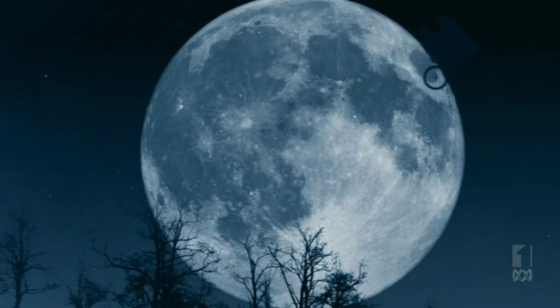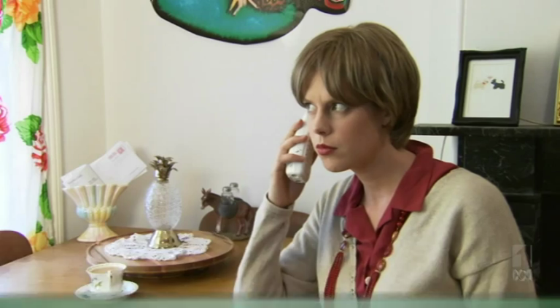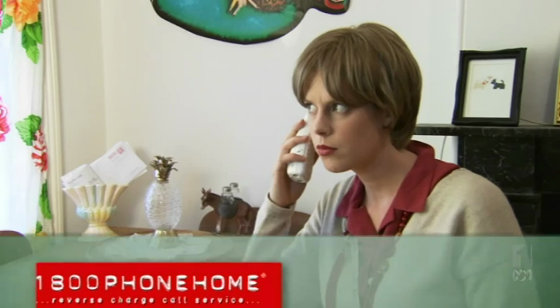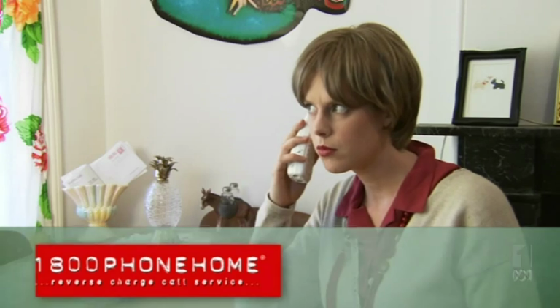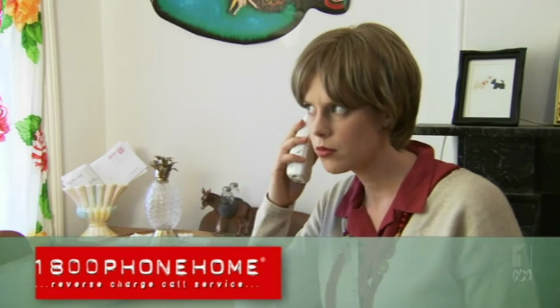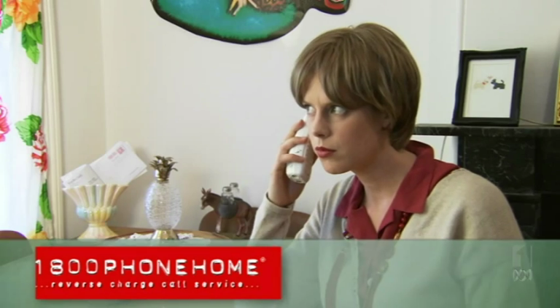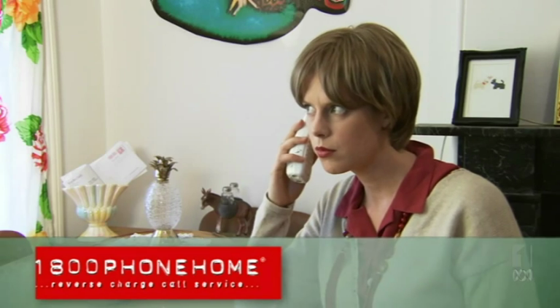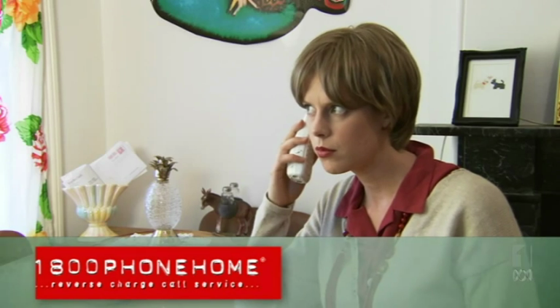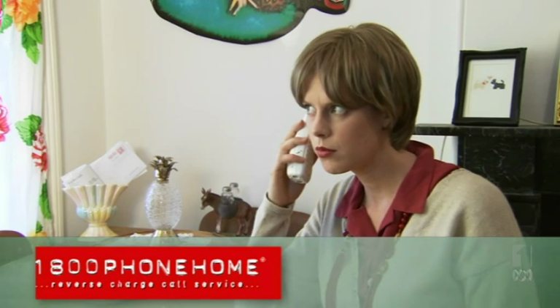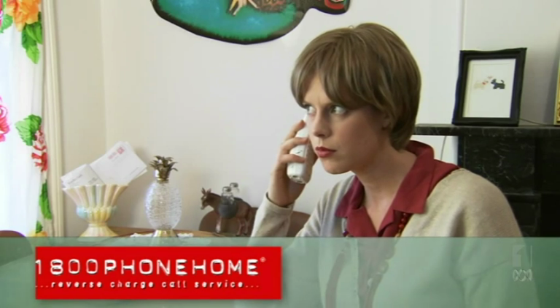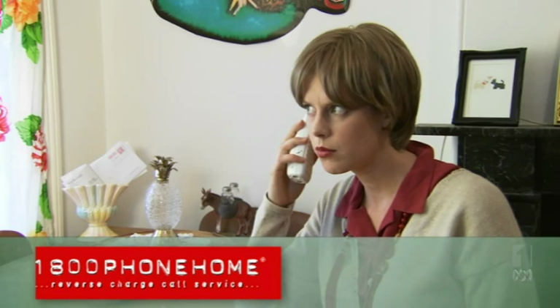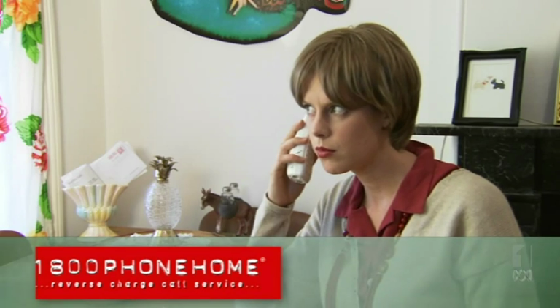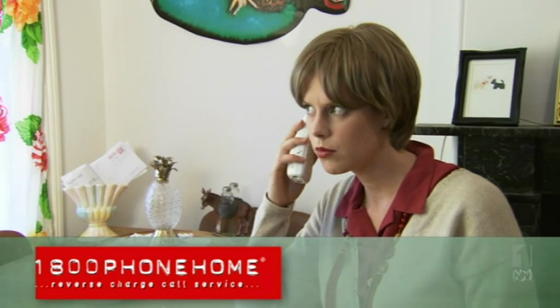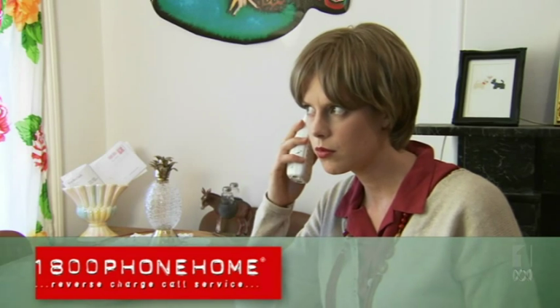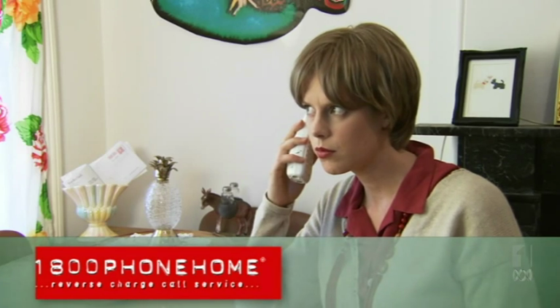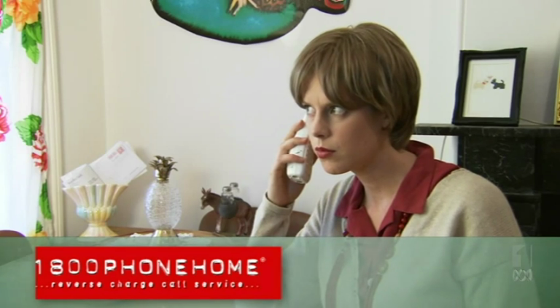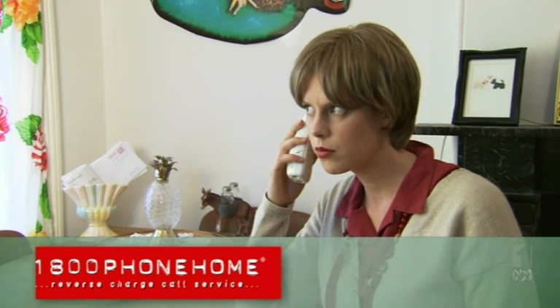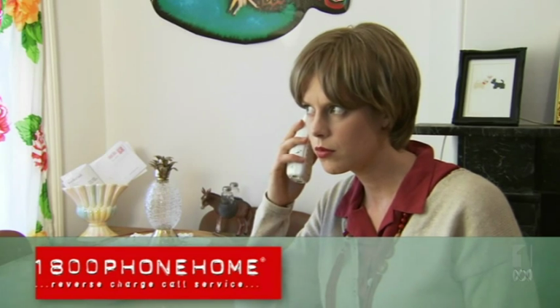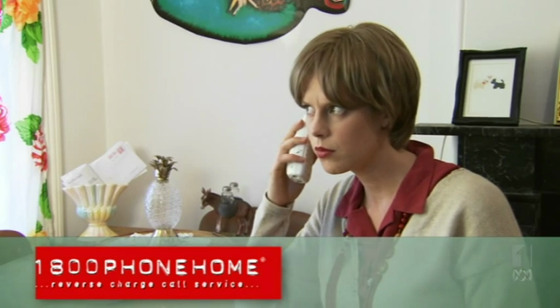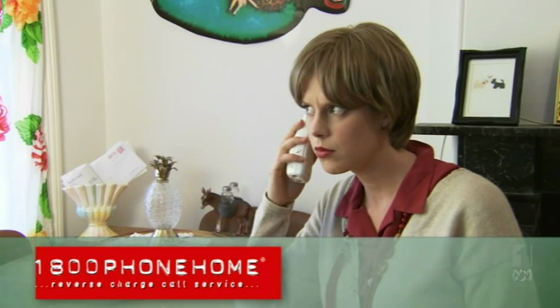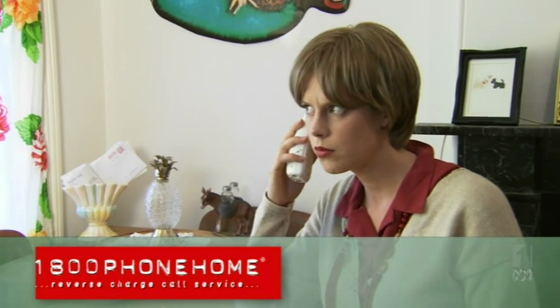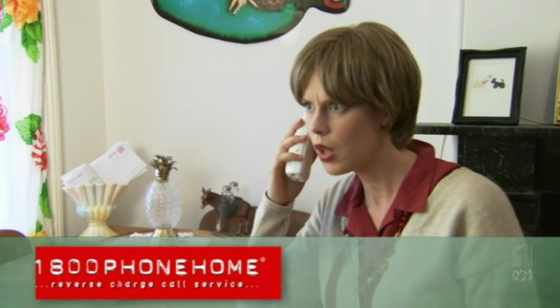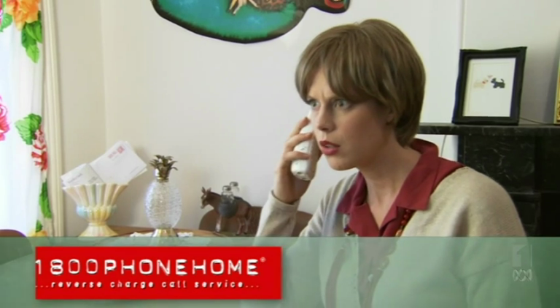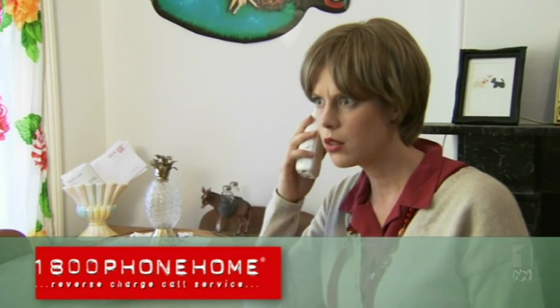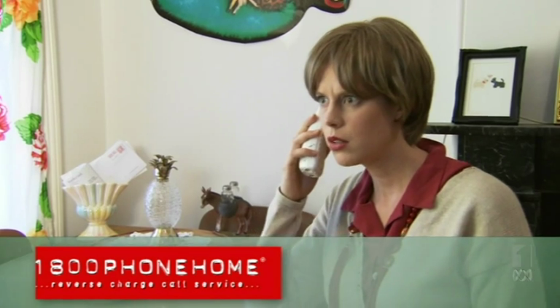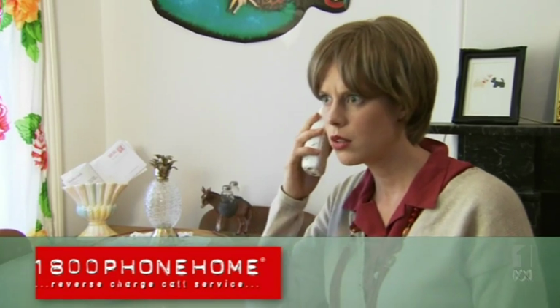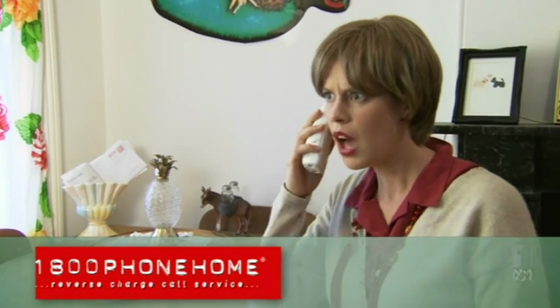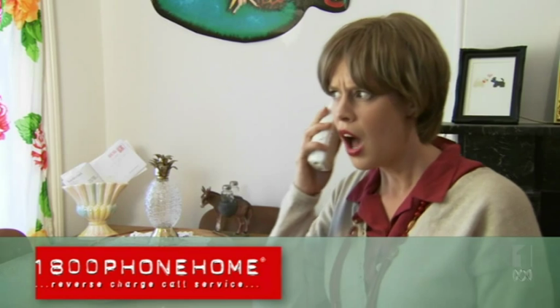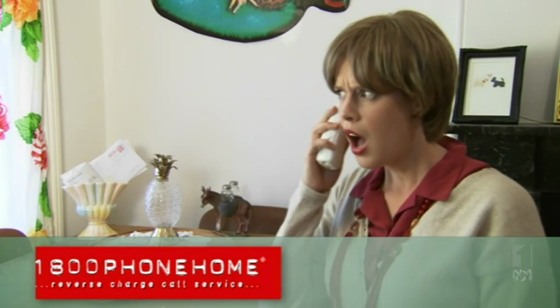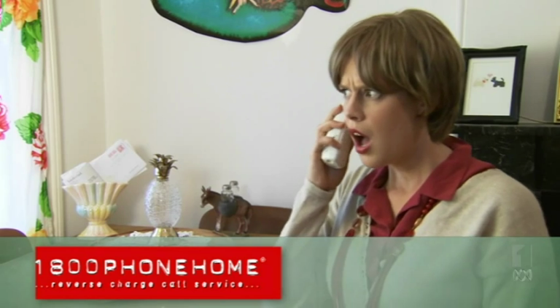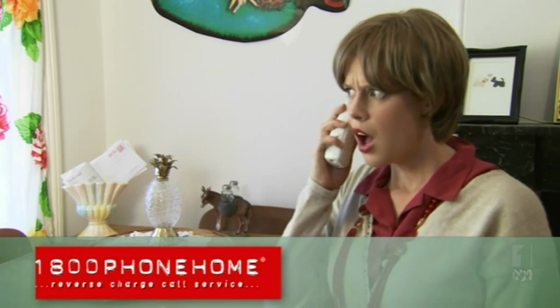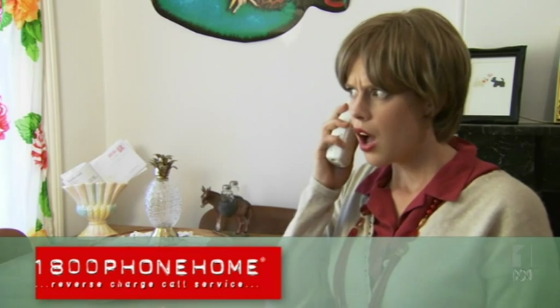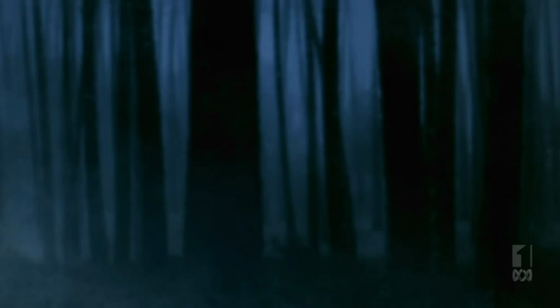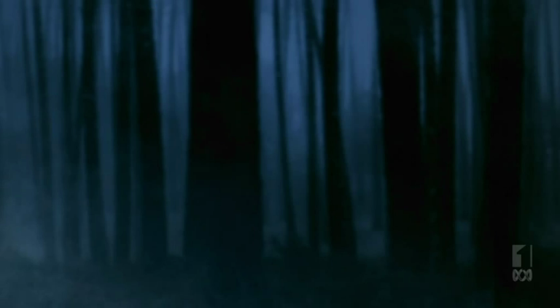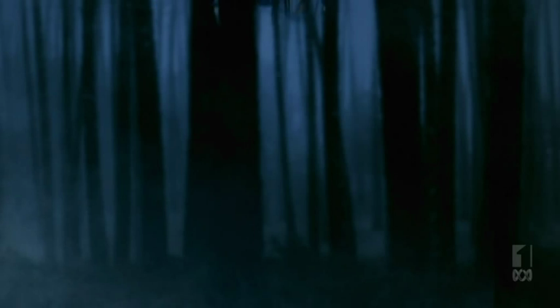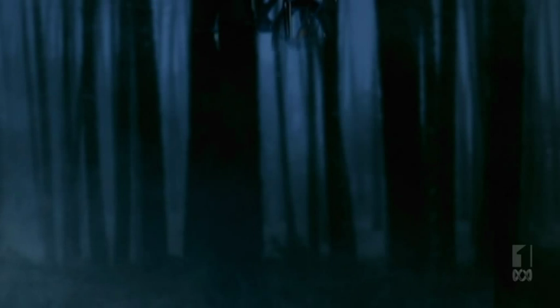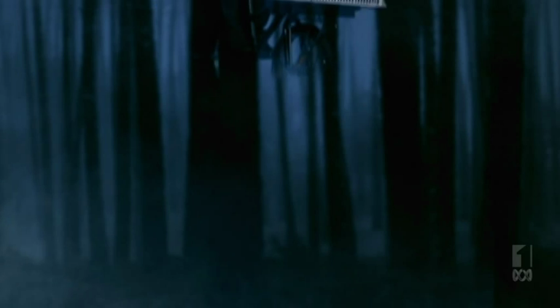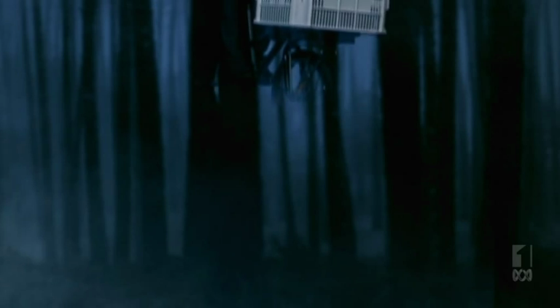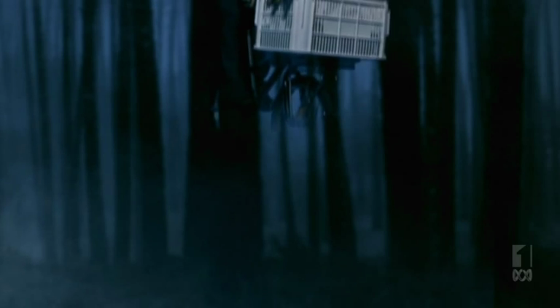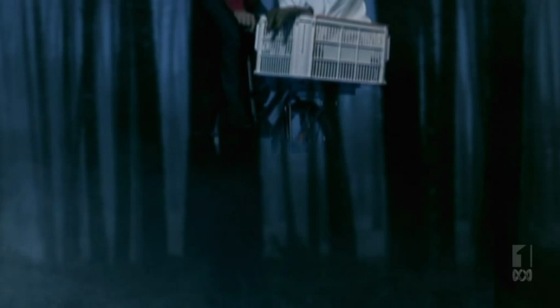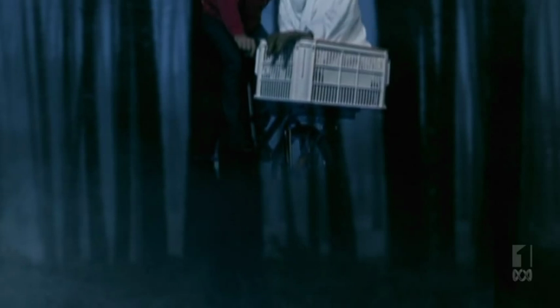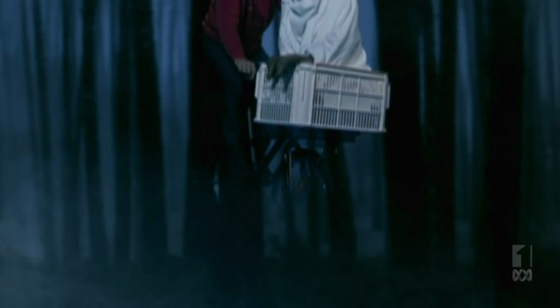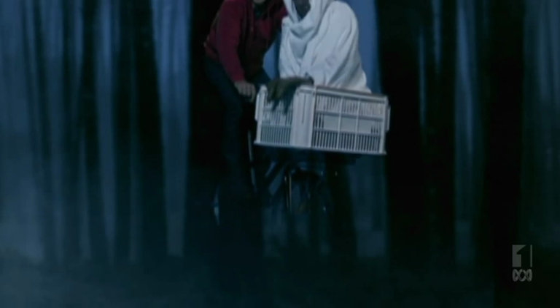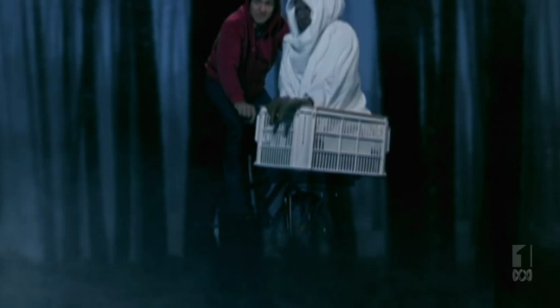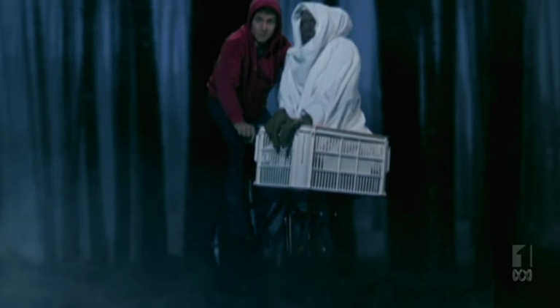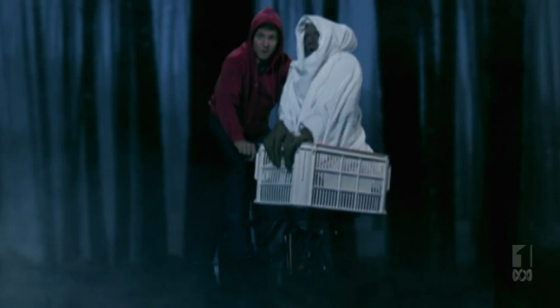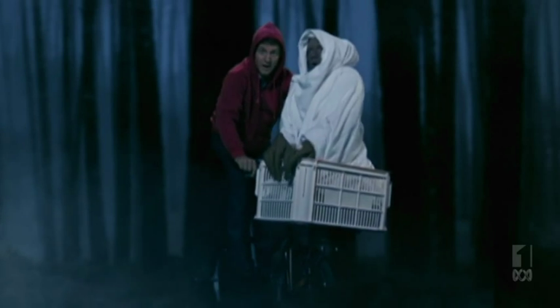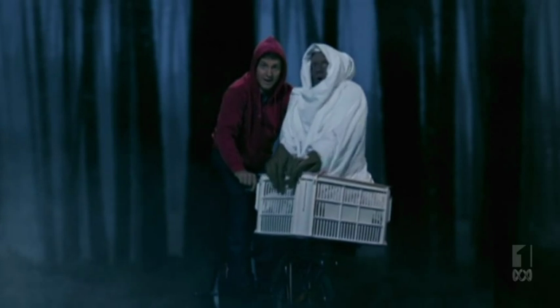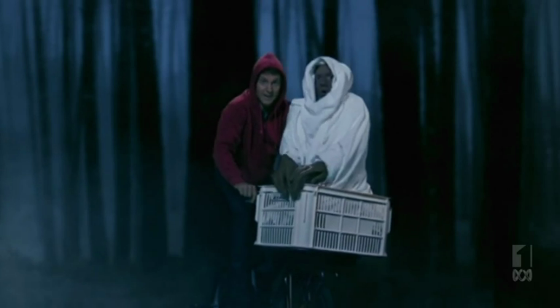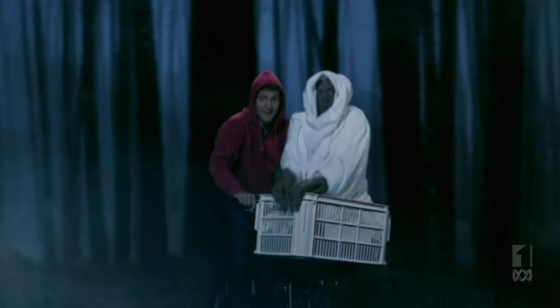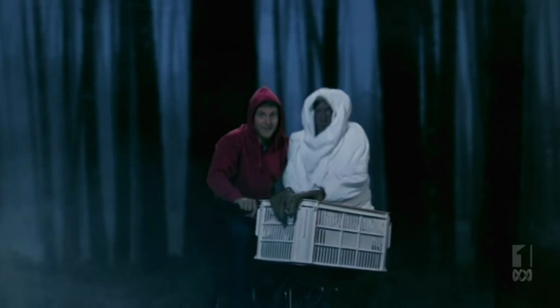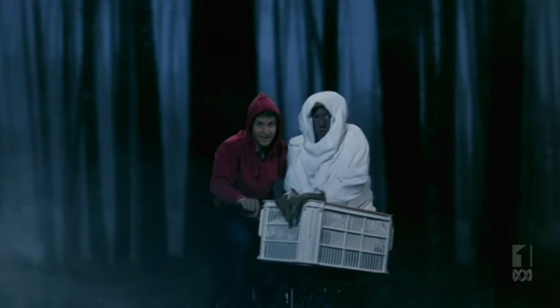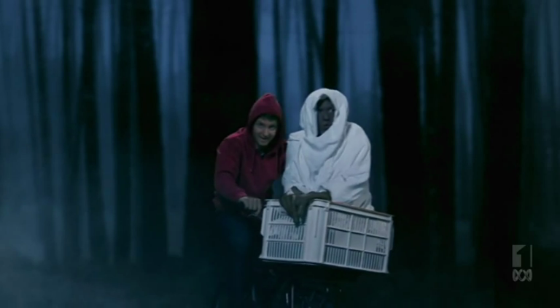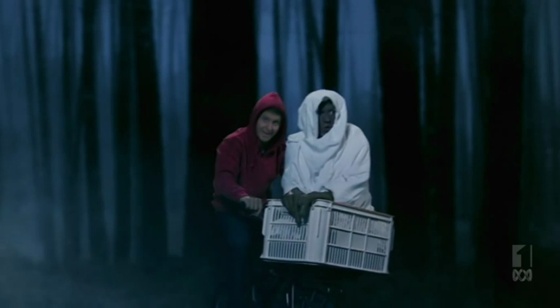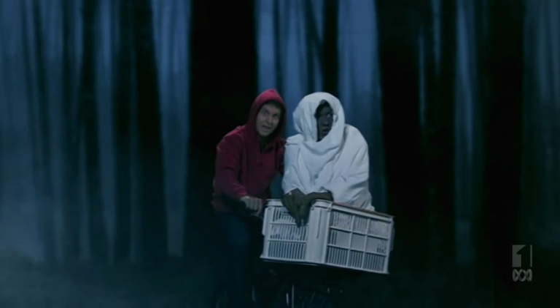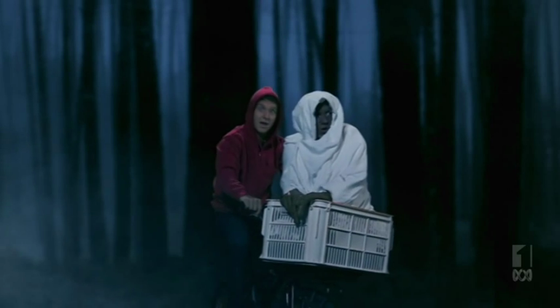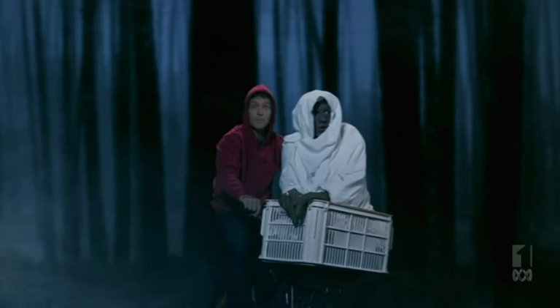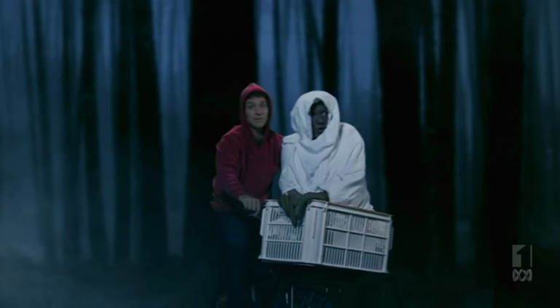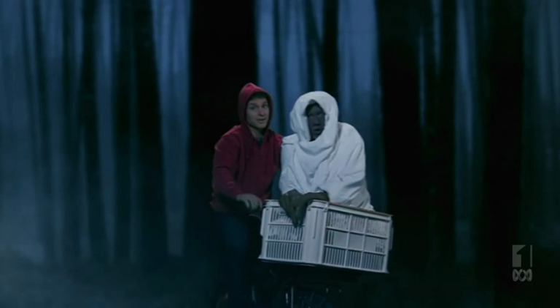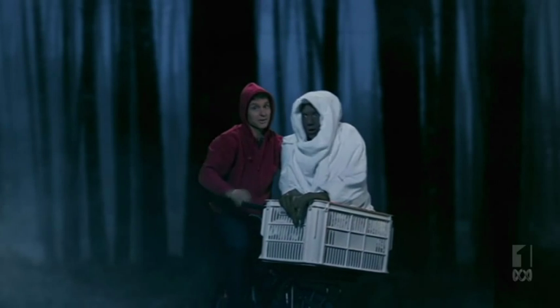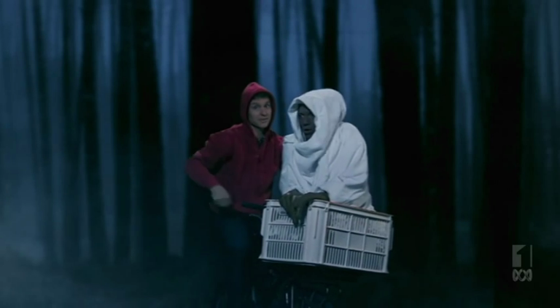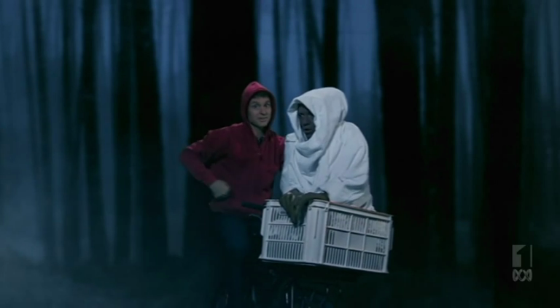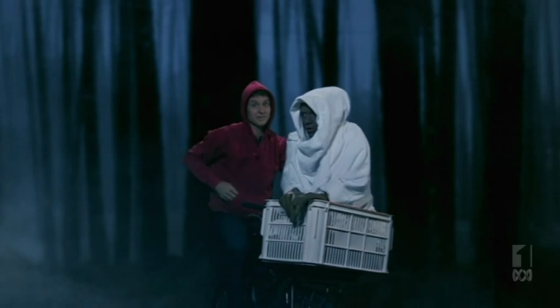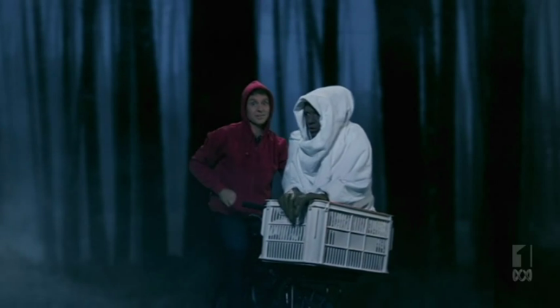You have a reverse charge call from... 'I broke my leg and I'm at the hospital!' If only there was a way. But there isn't.